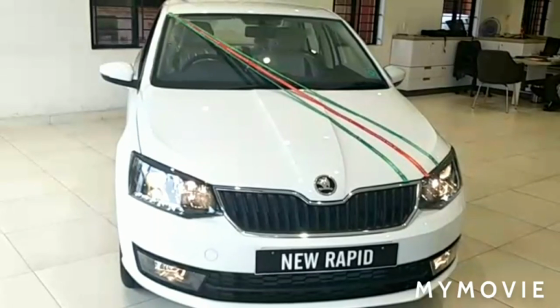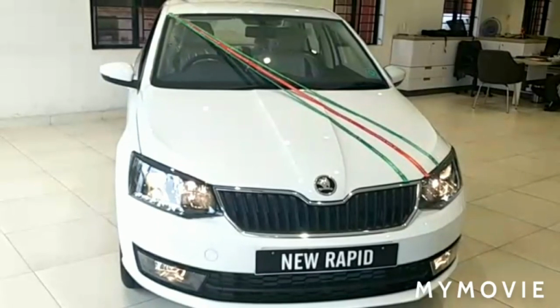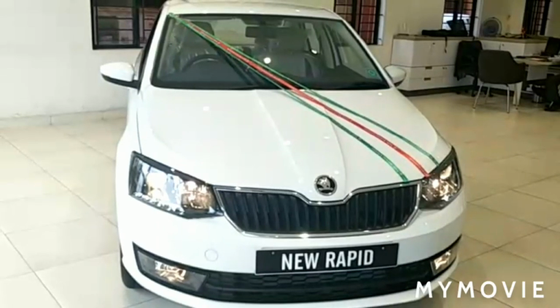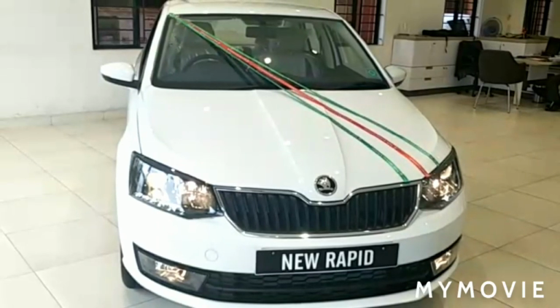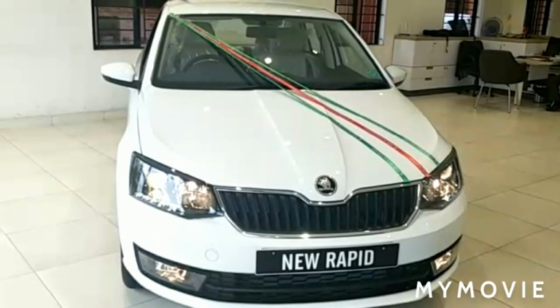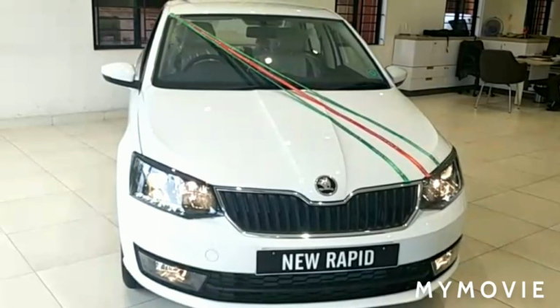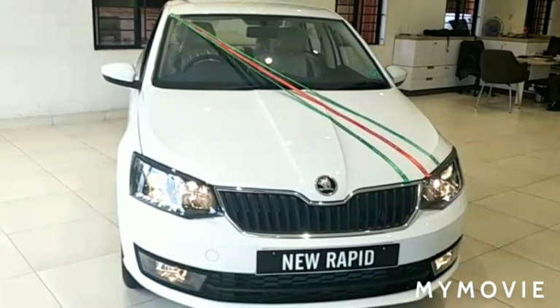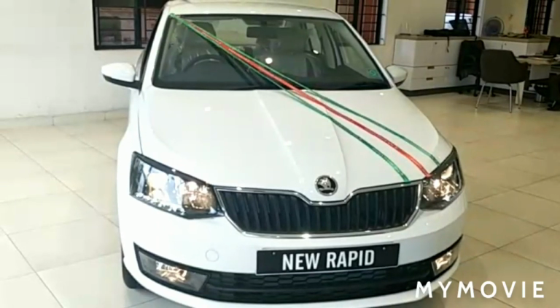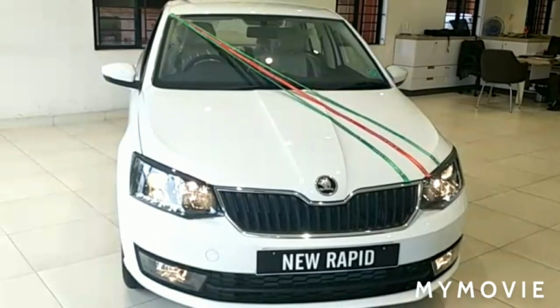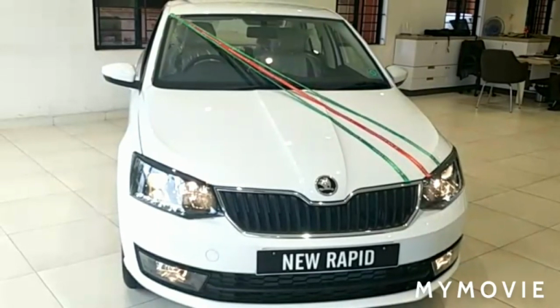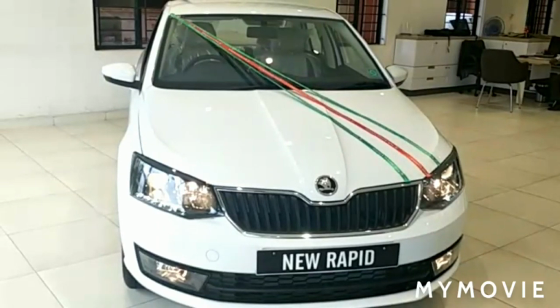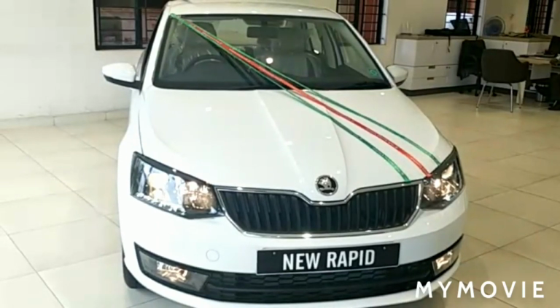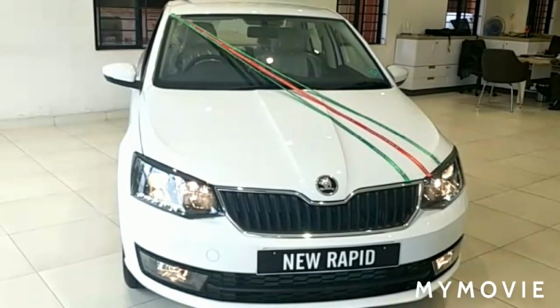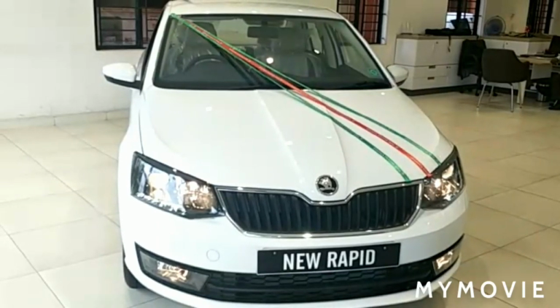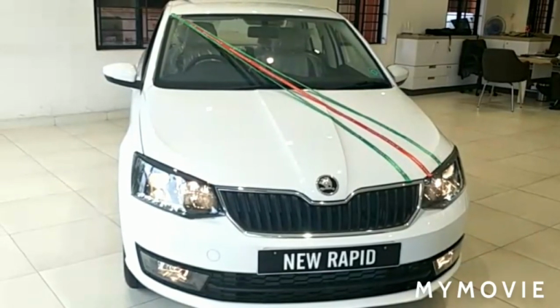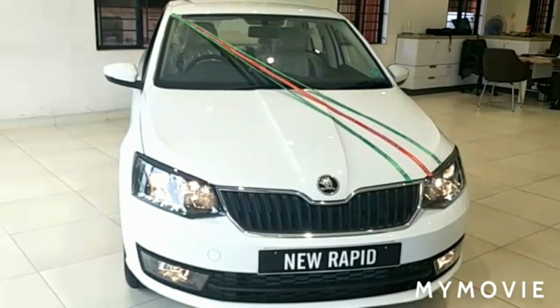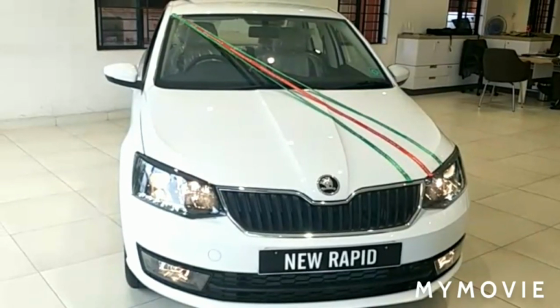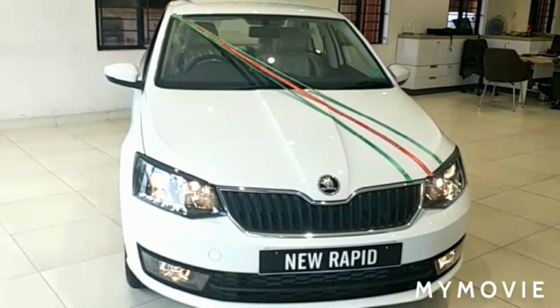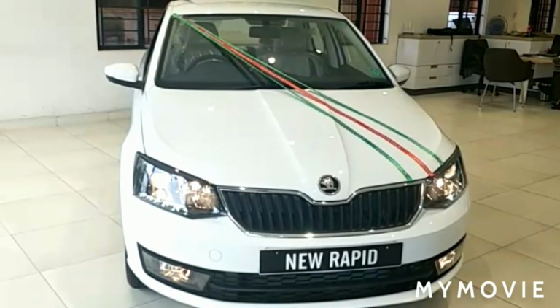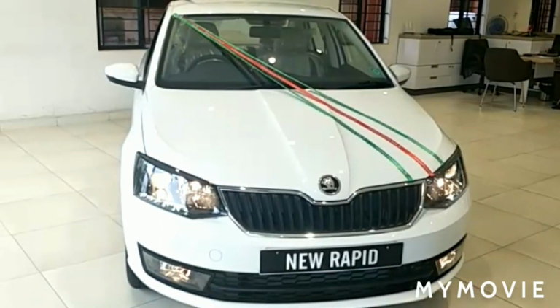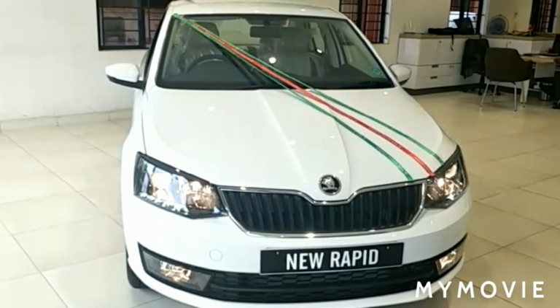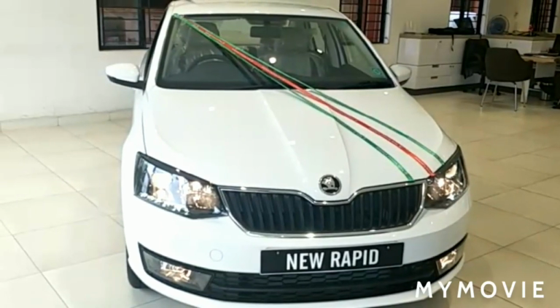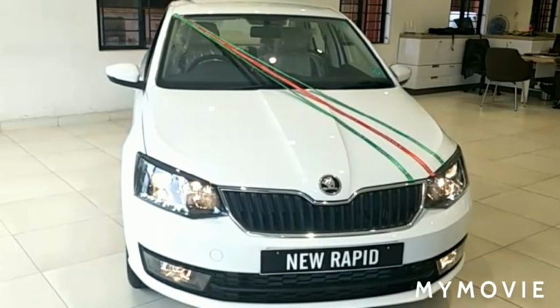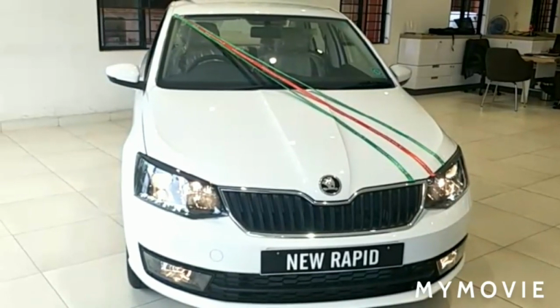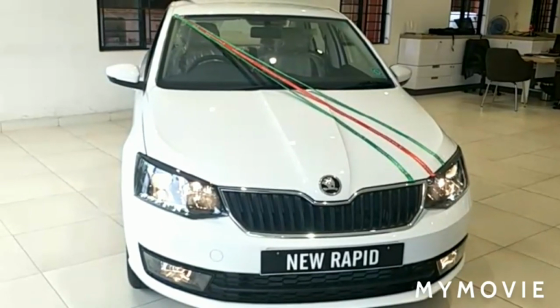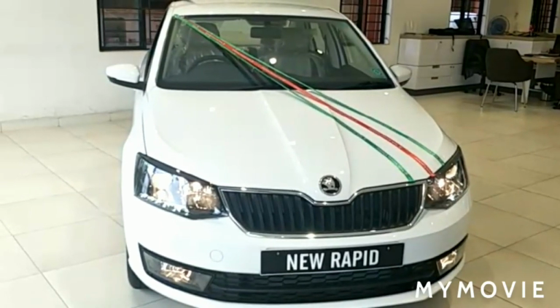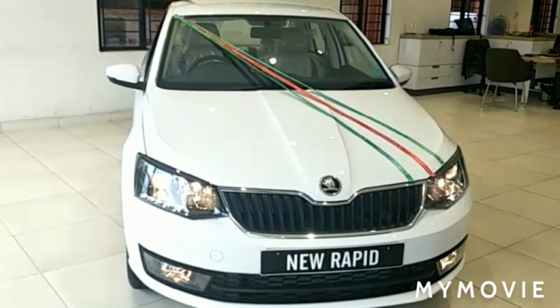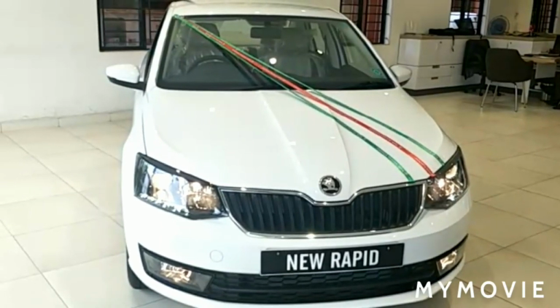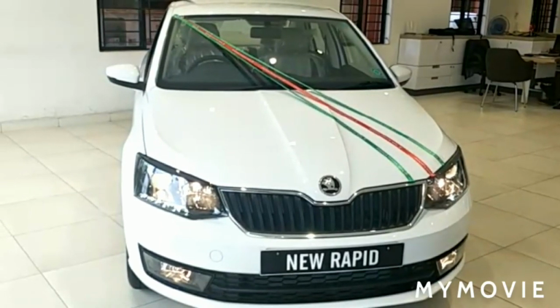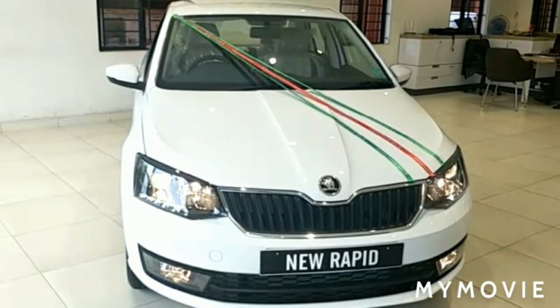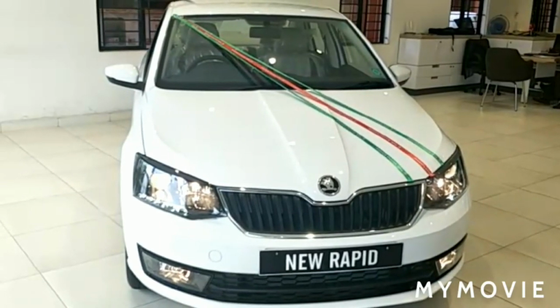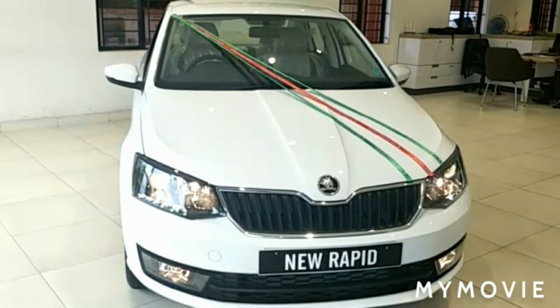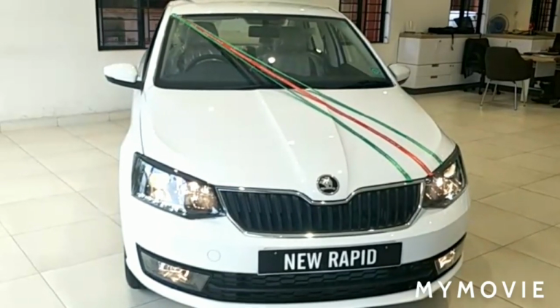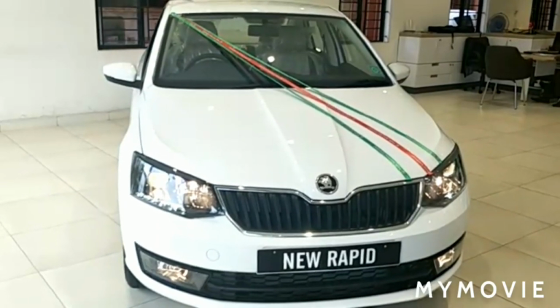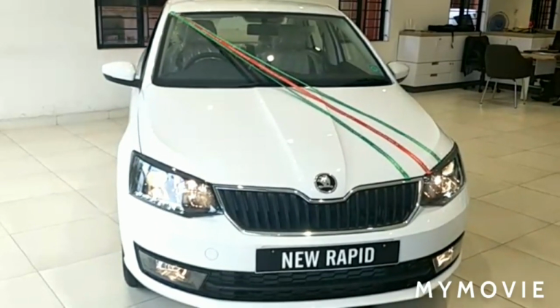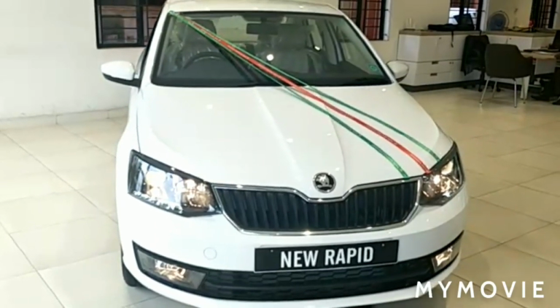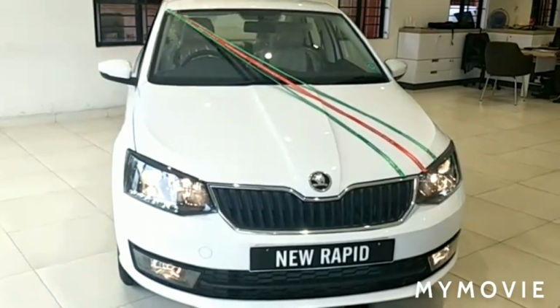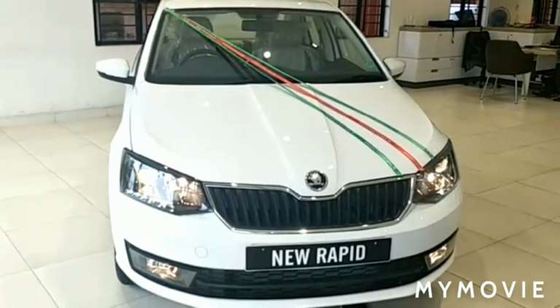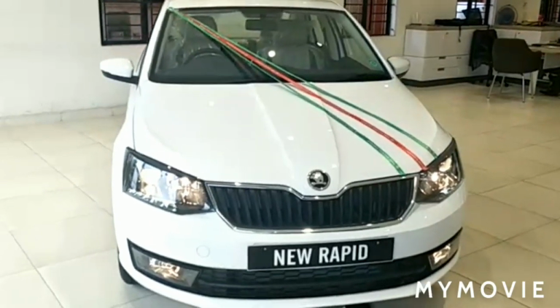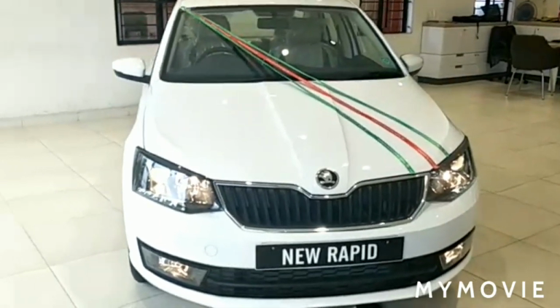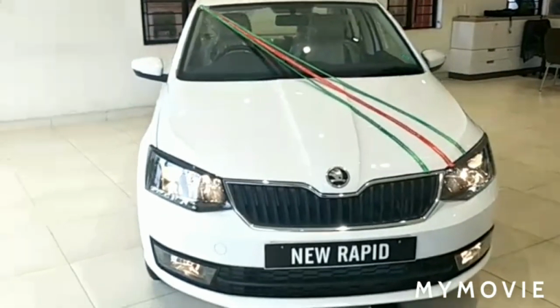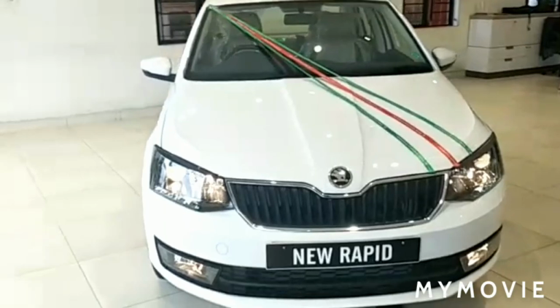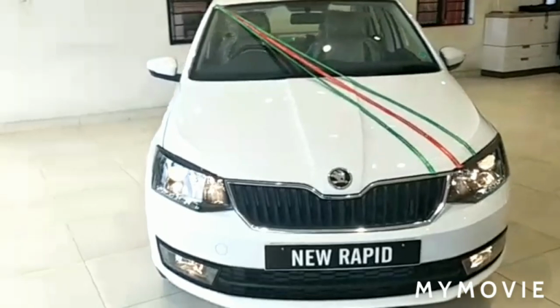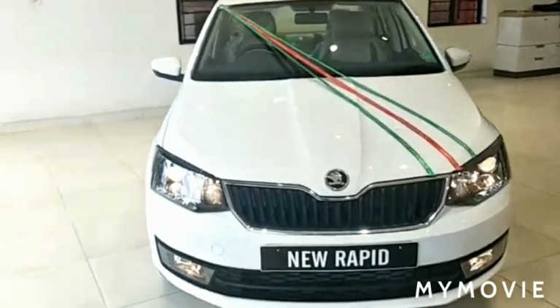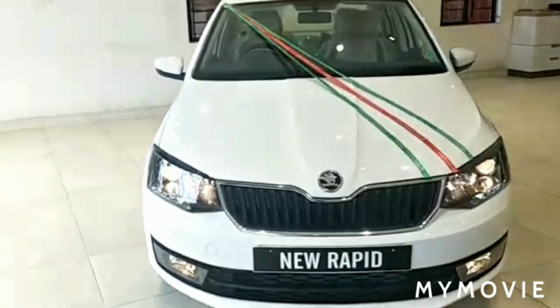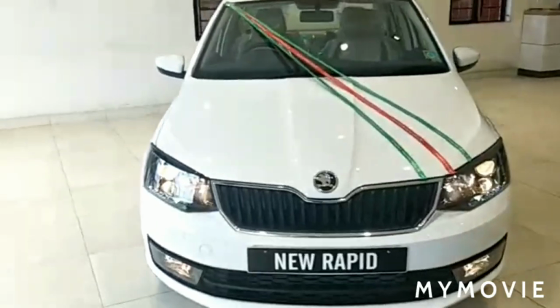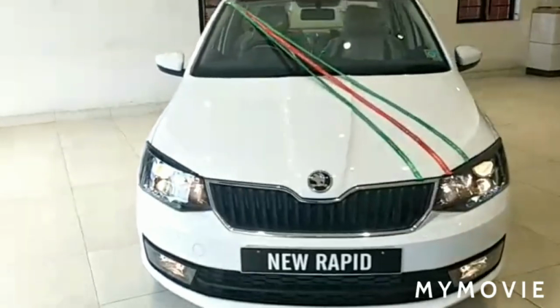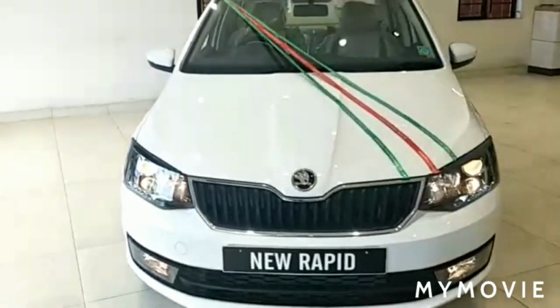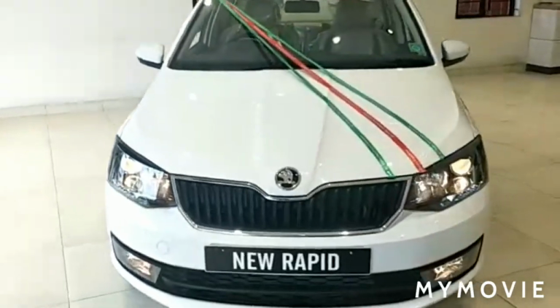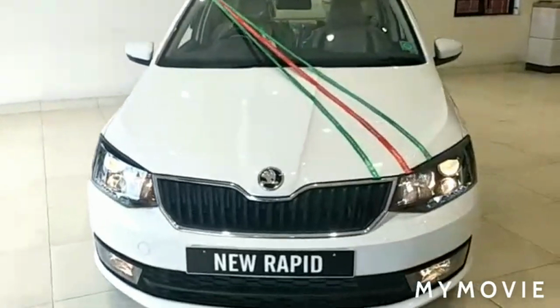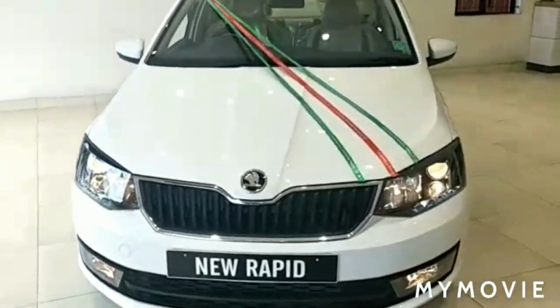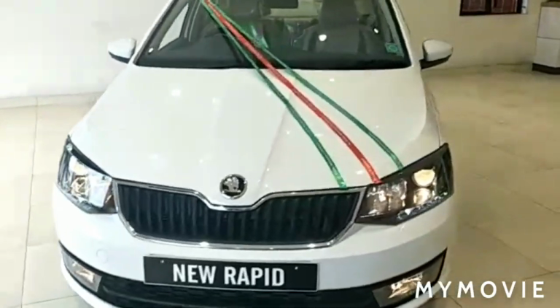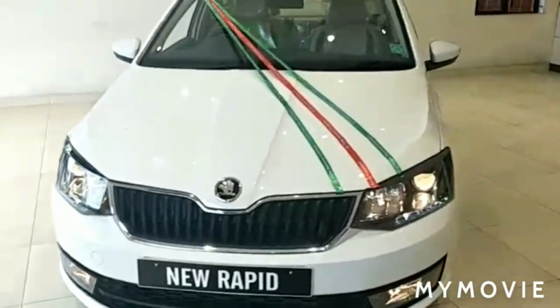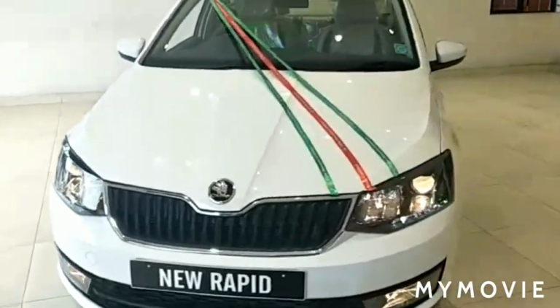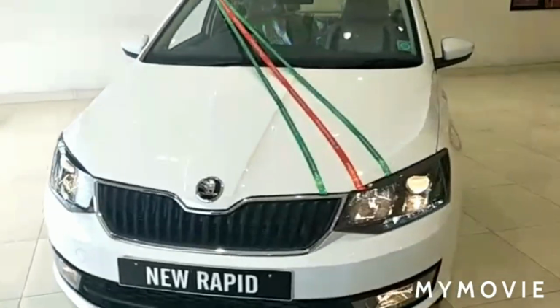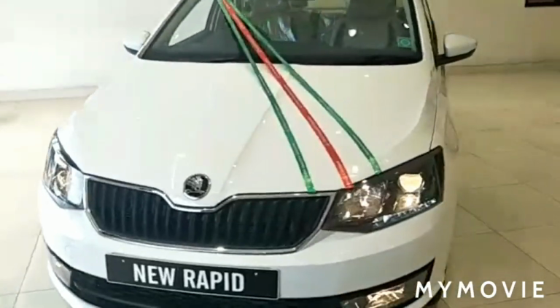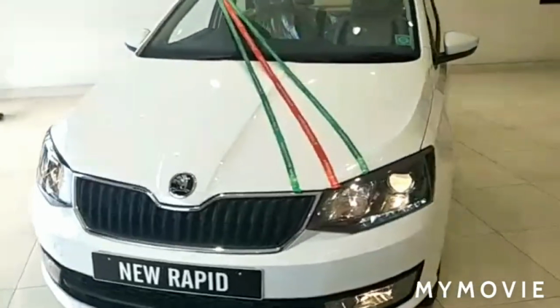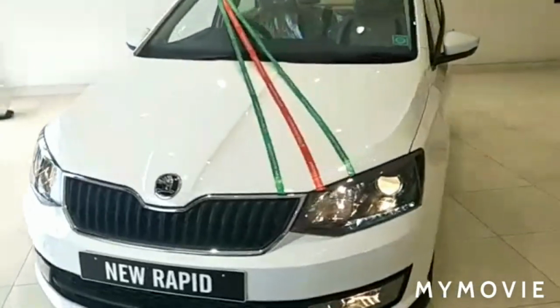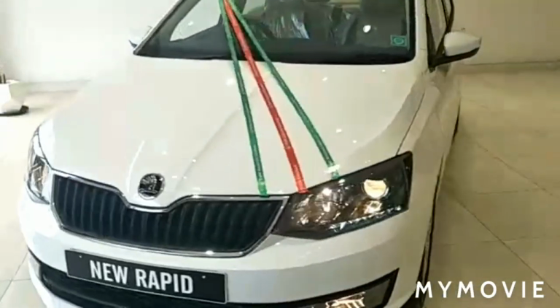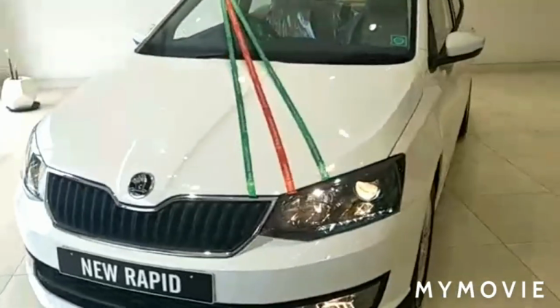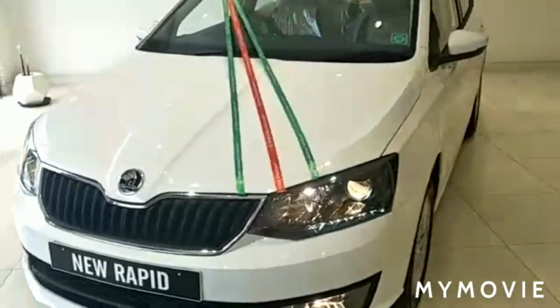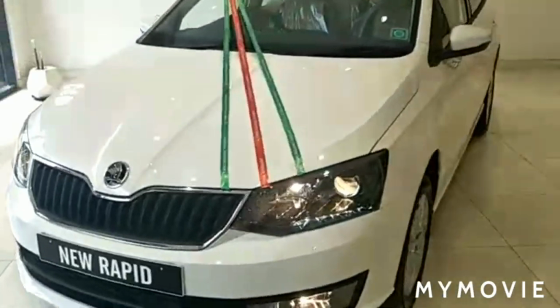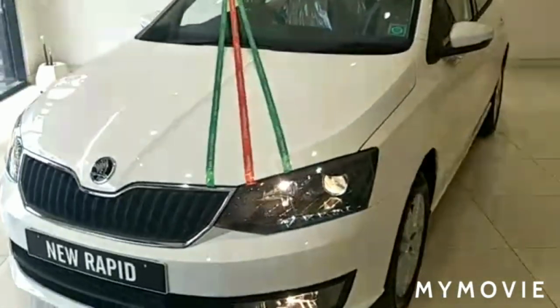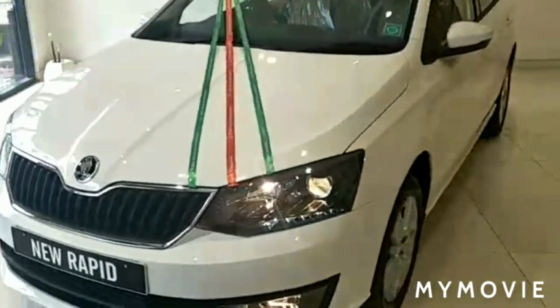Hi guys, welcome to Auto India. Today I'm going to explain you about the all-new Skoda Rapid Ambition Variant.